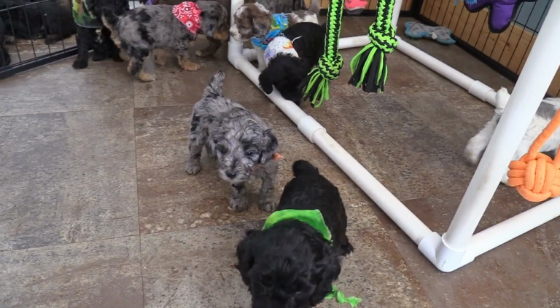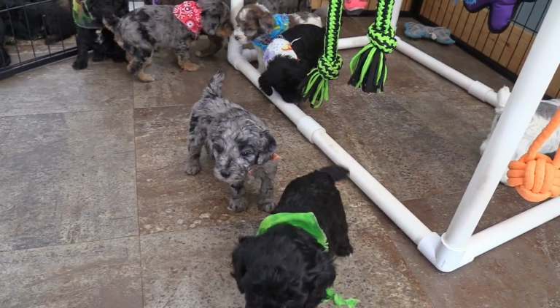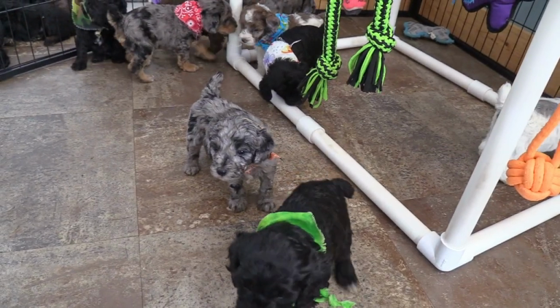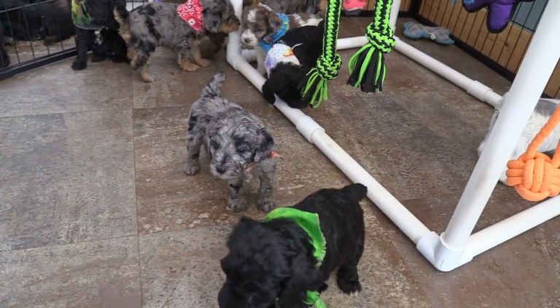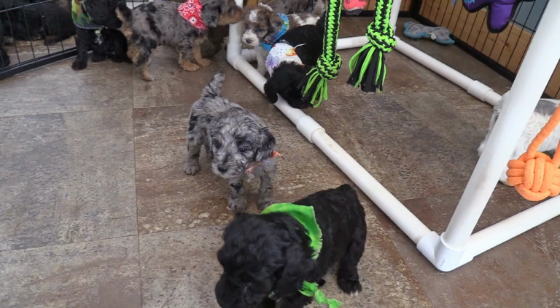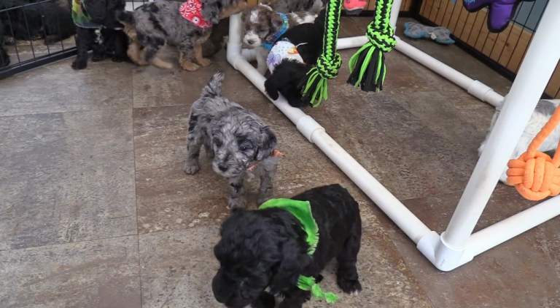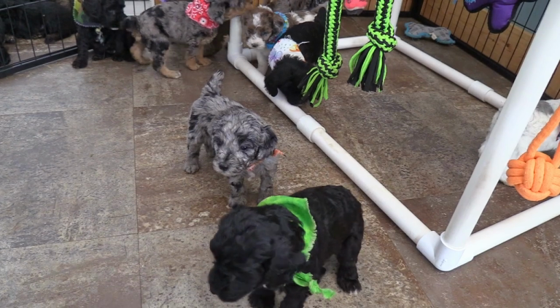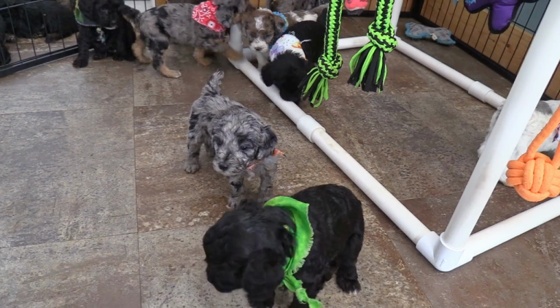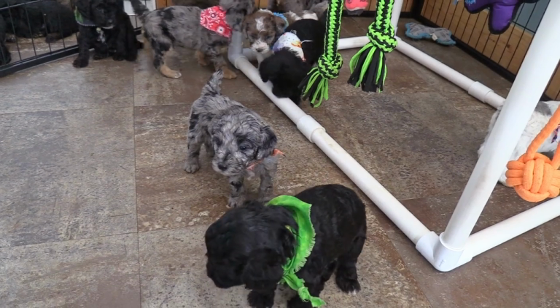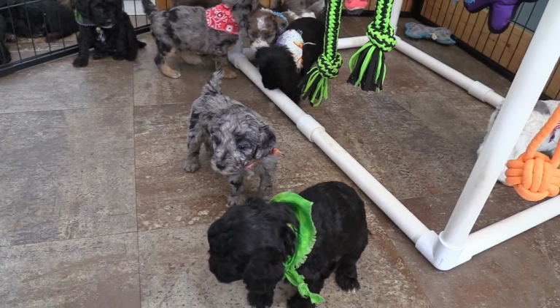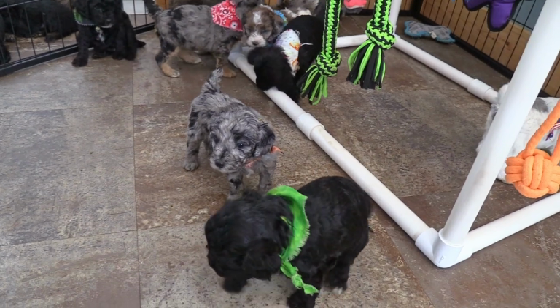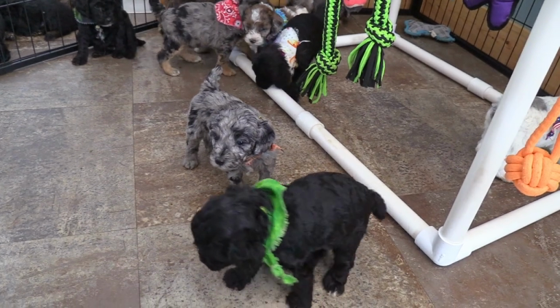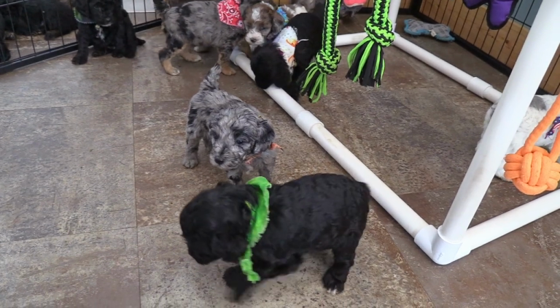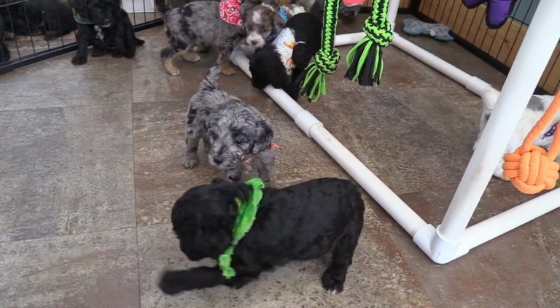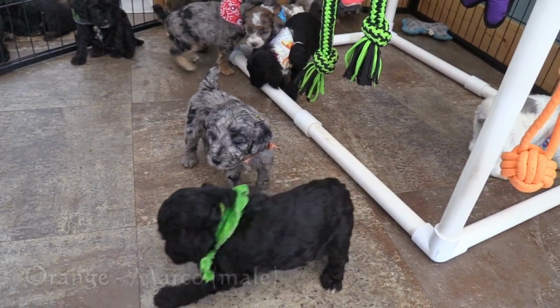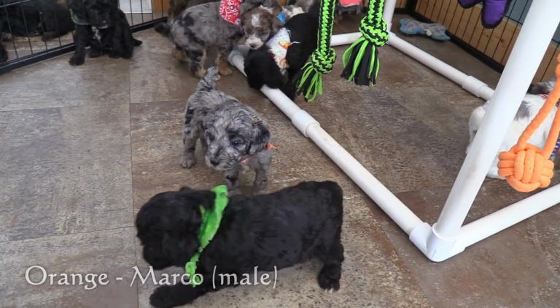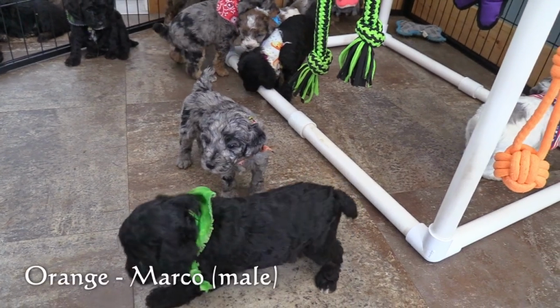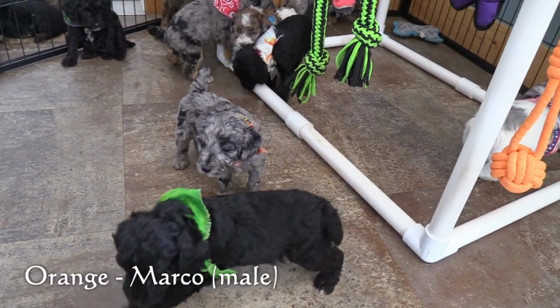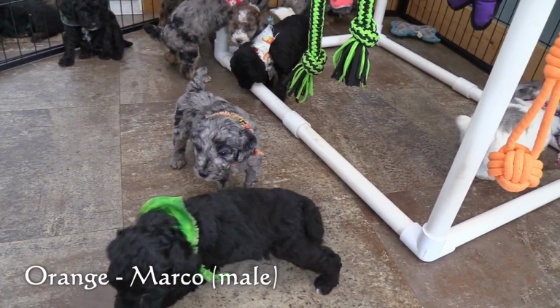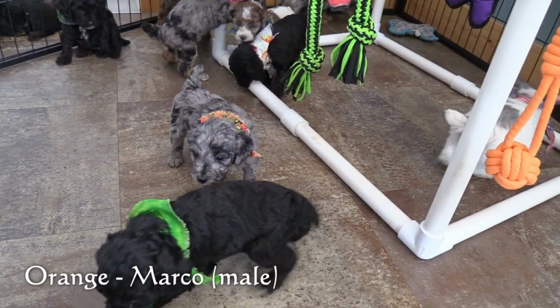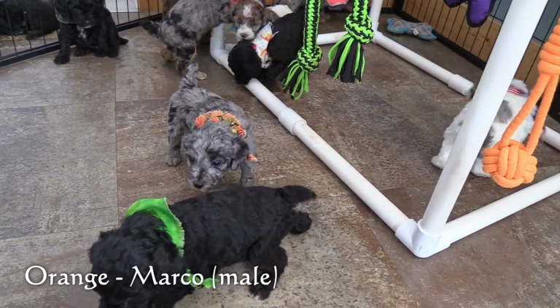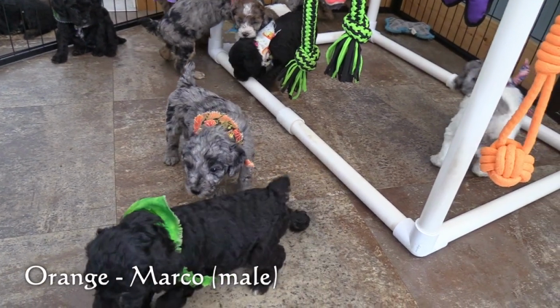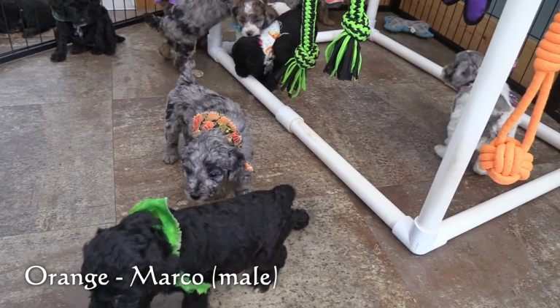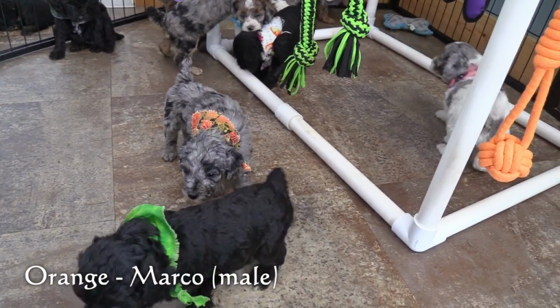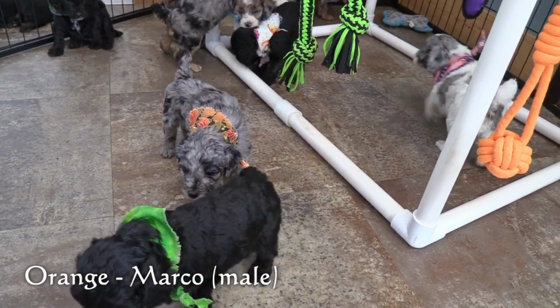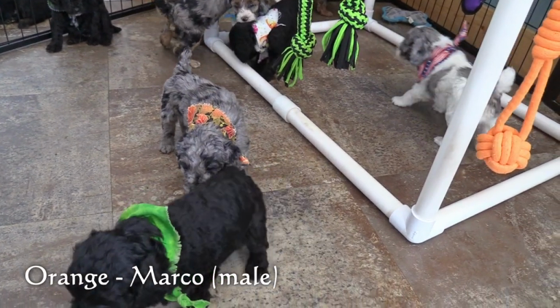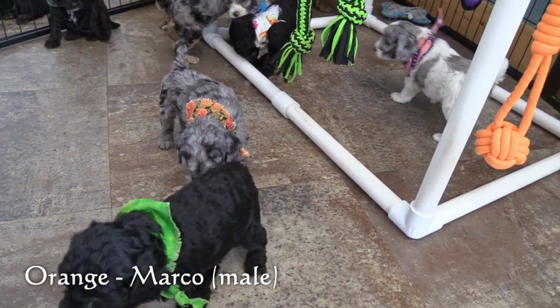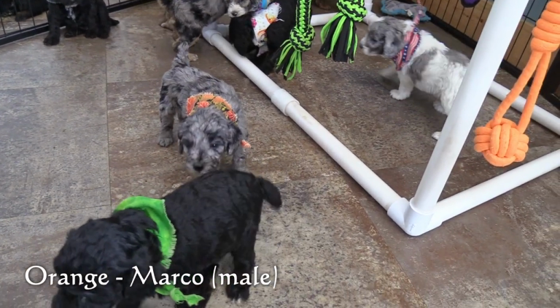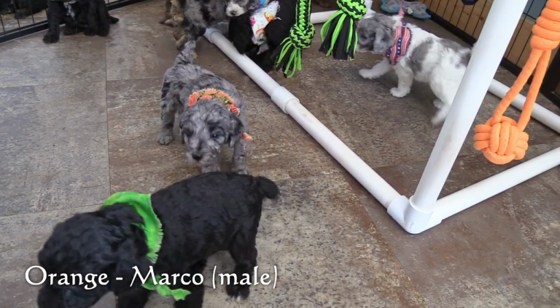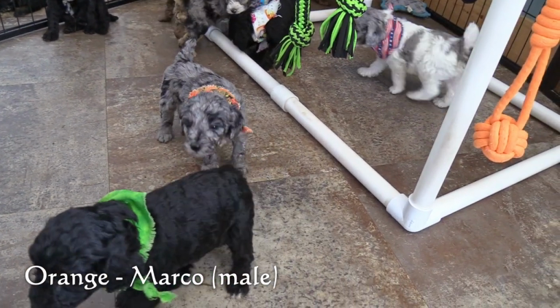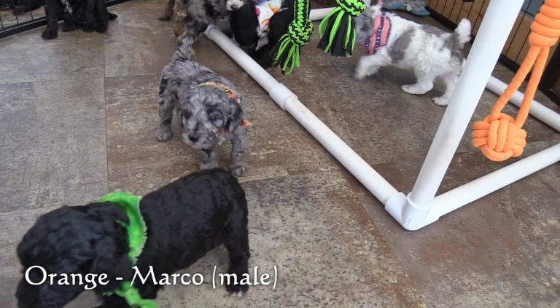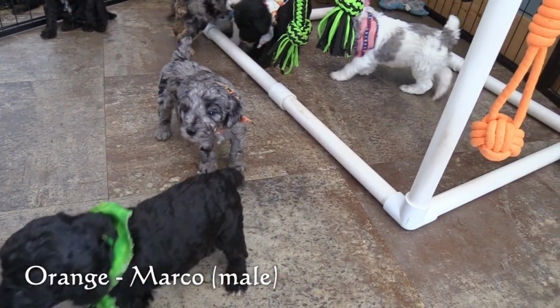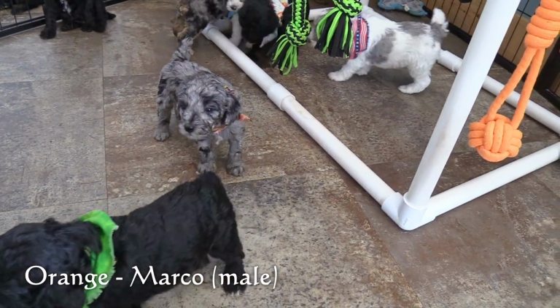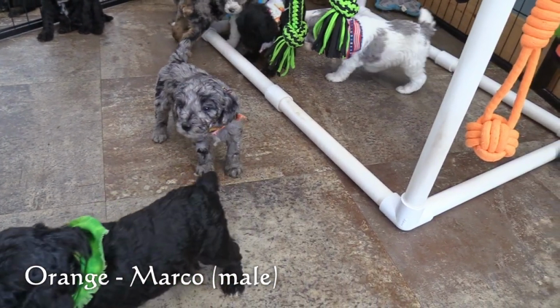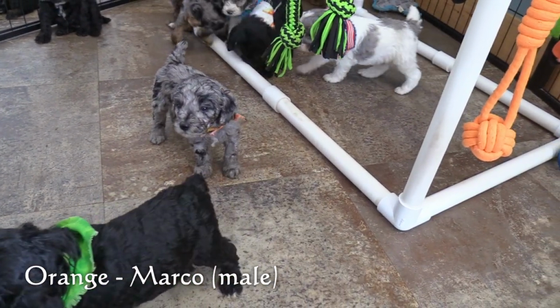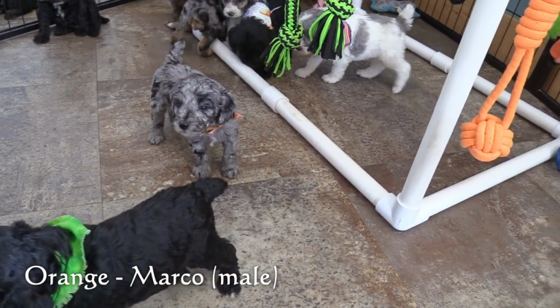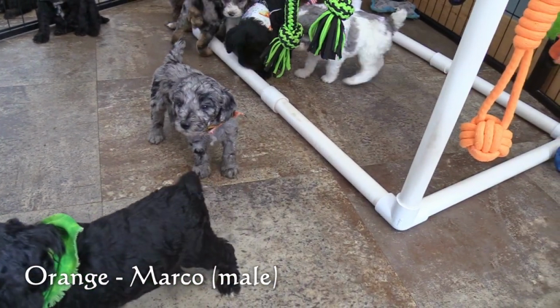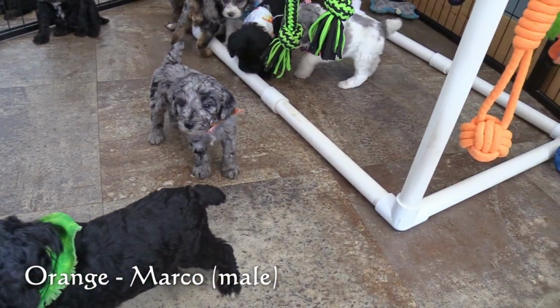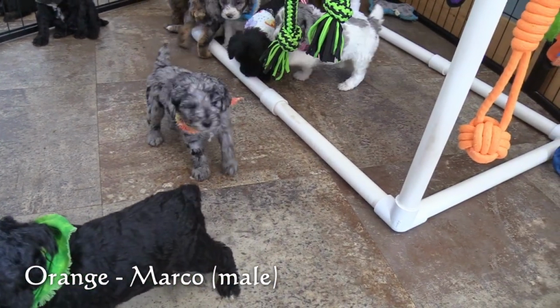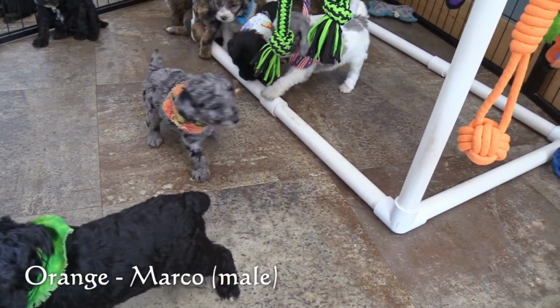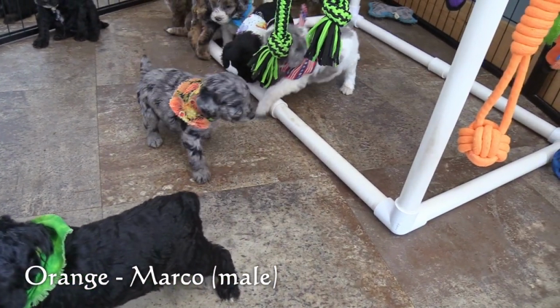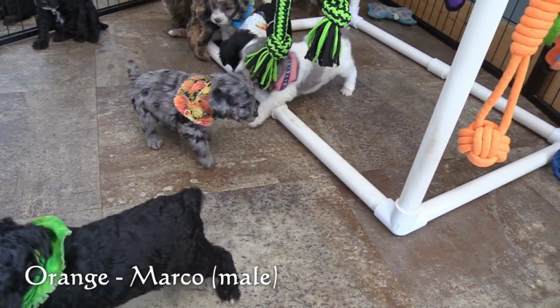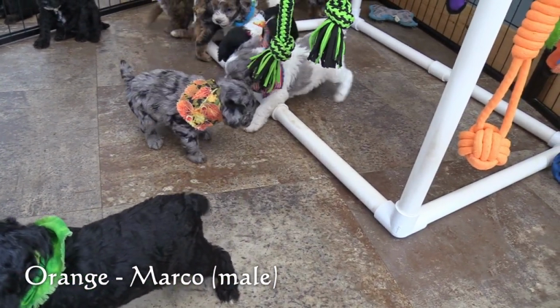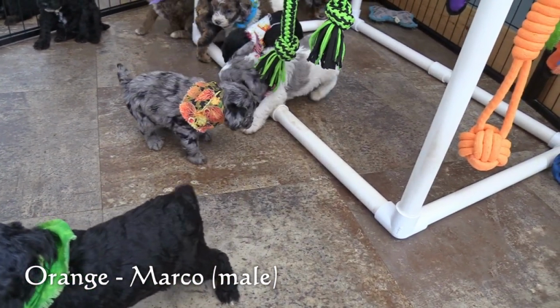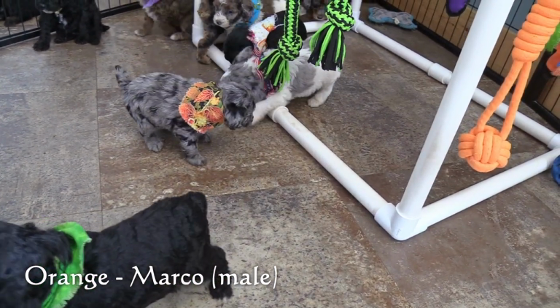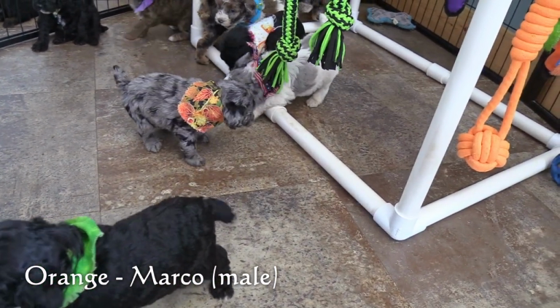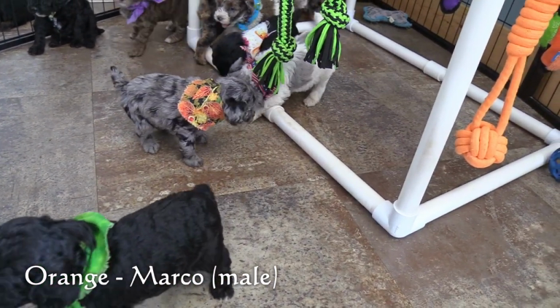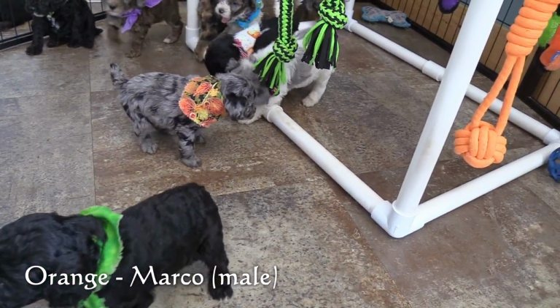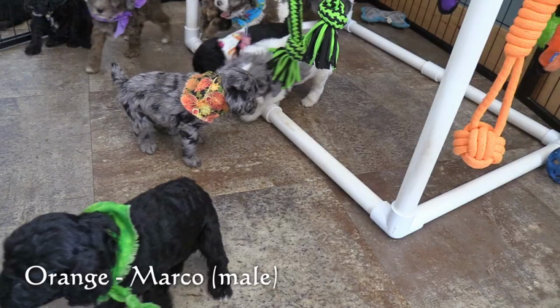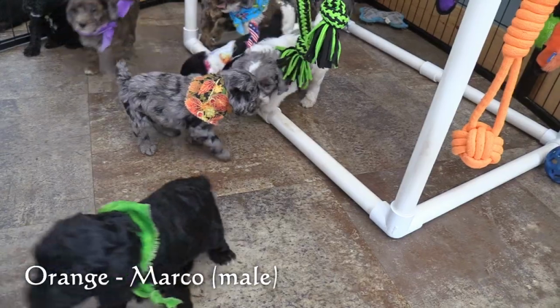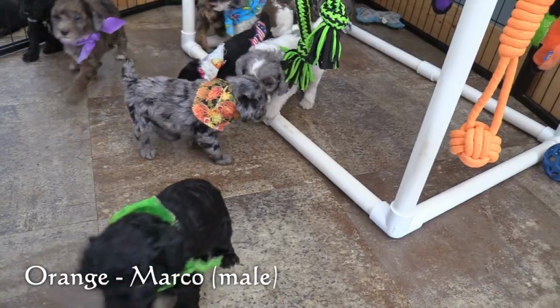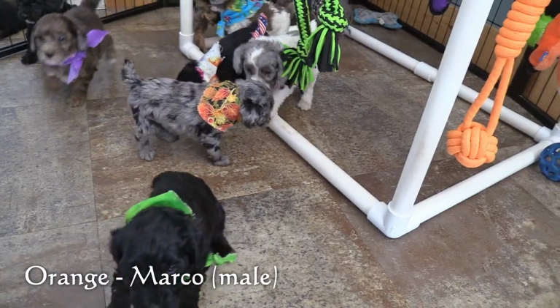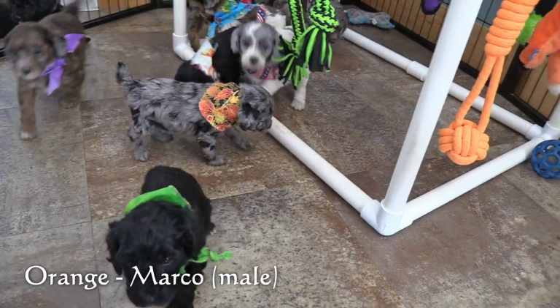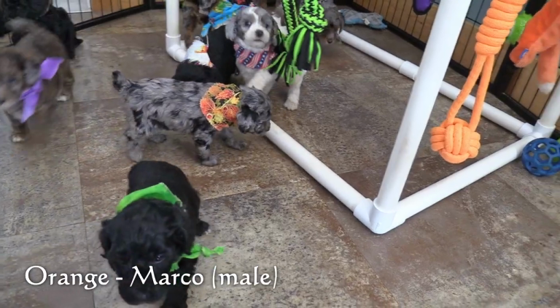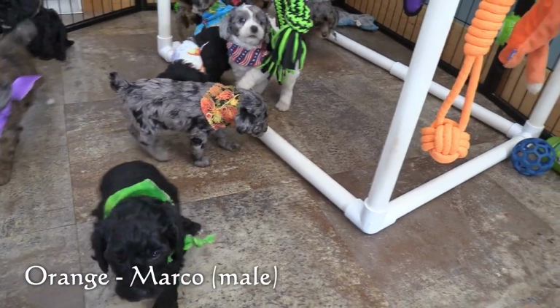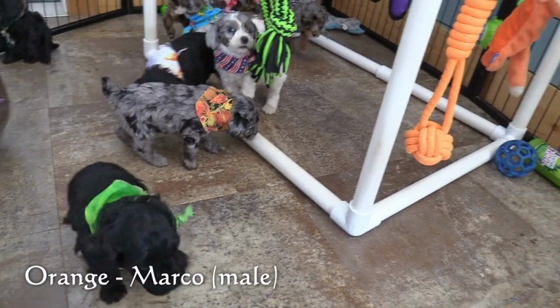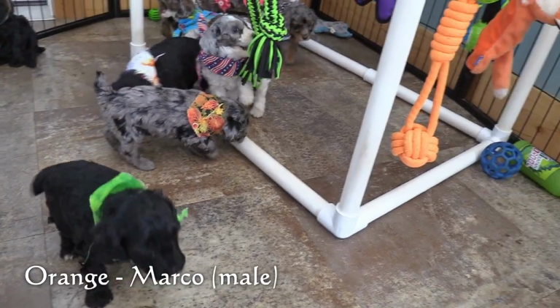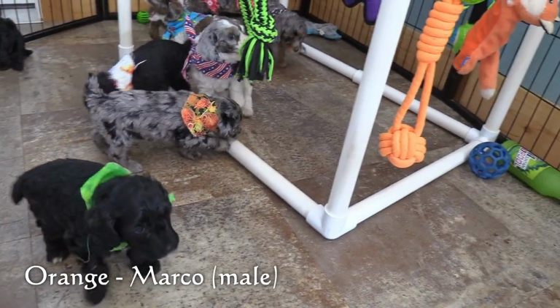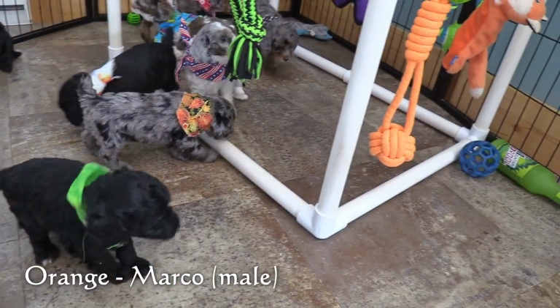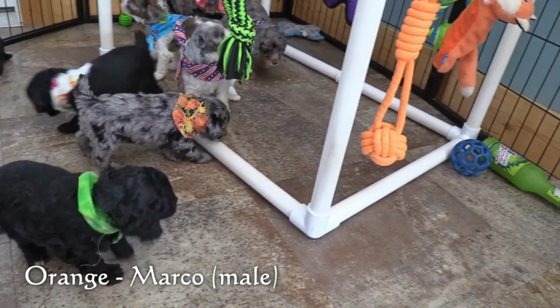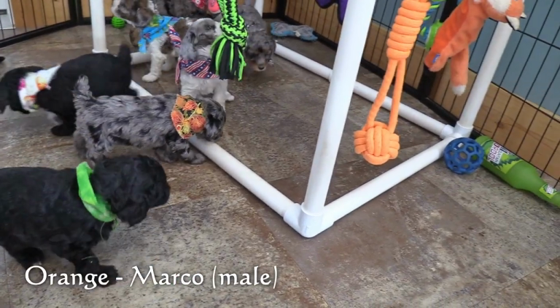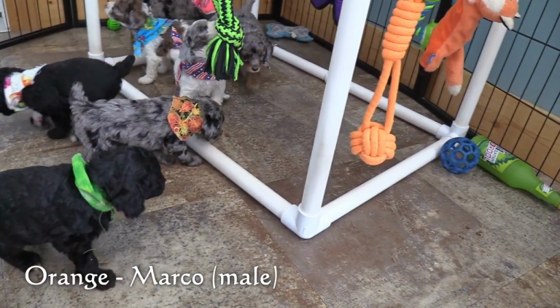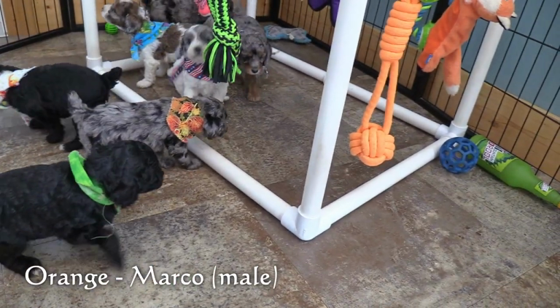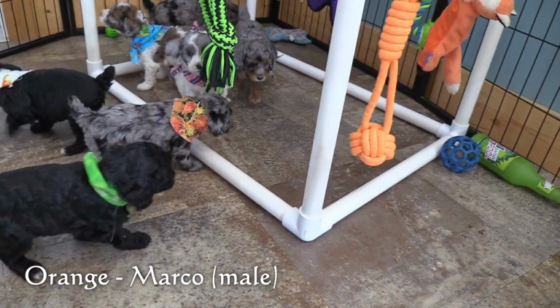Here in the orange collar we have Marle. He has a Merle phantom coat and he is the smallest of the males.